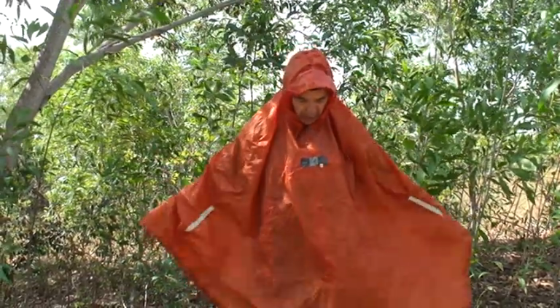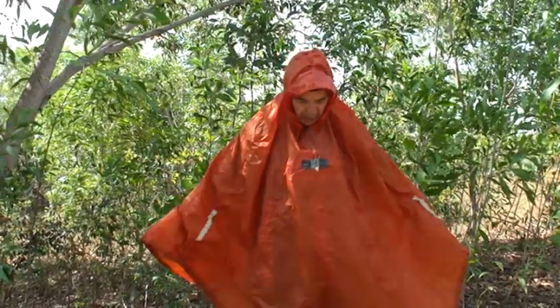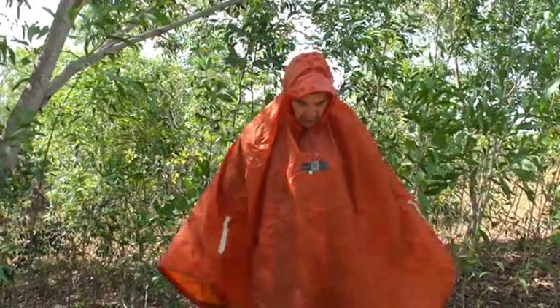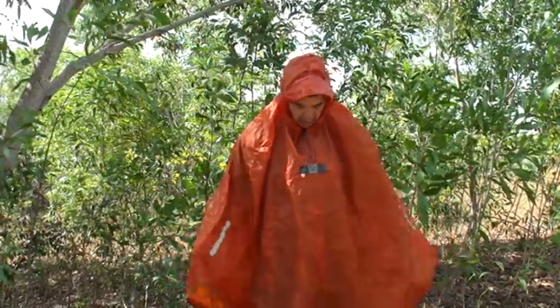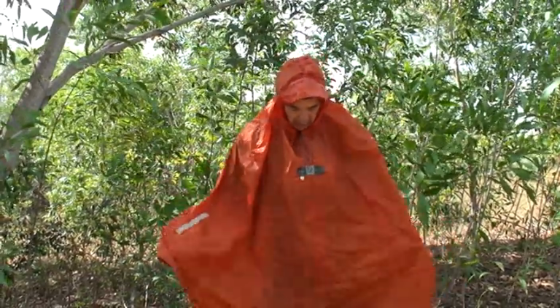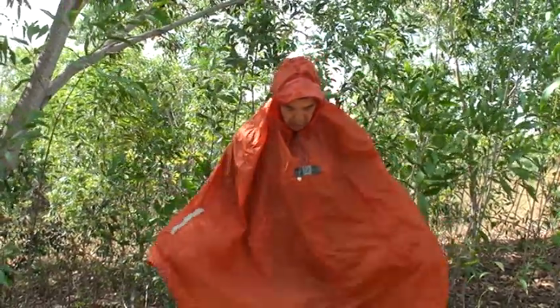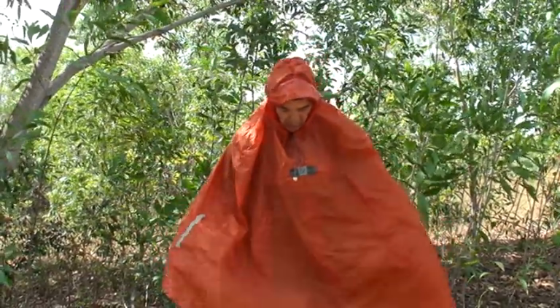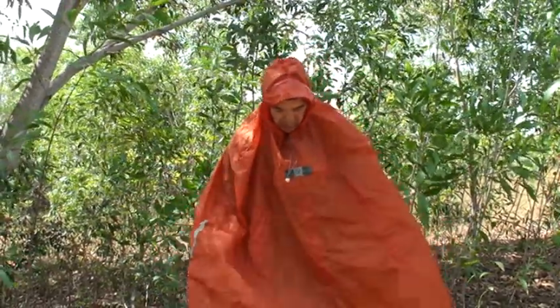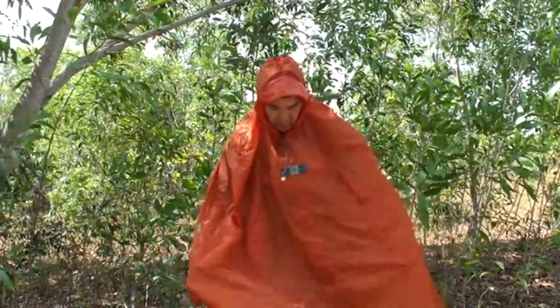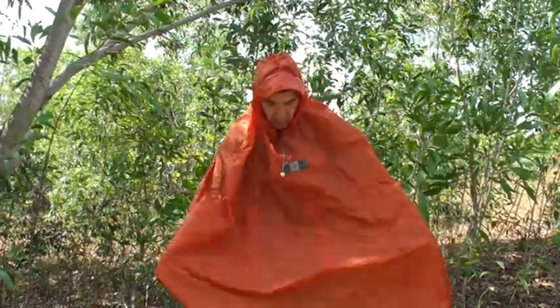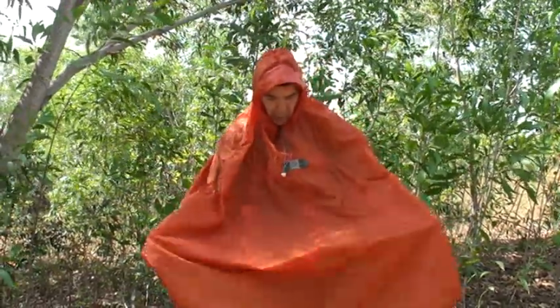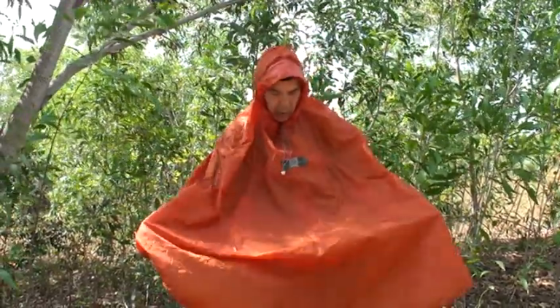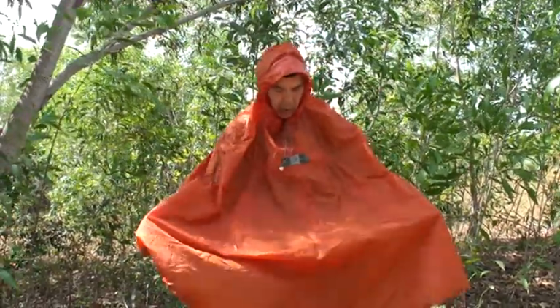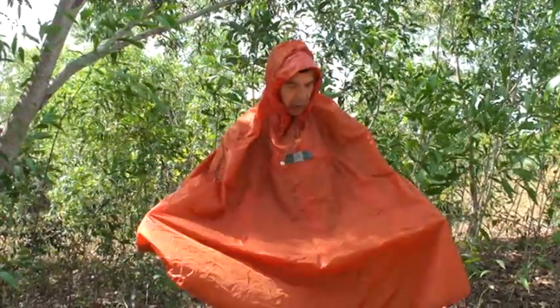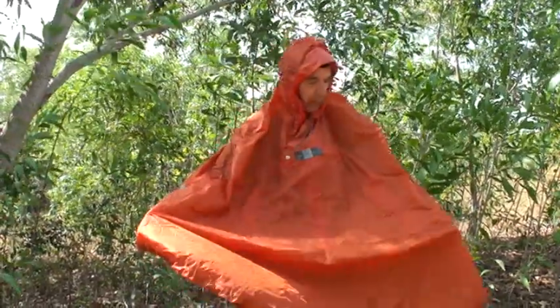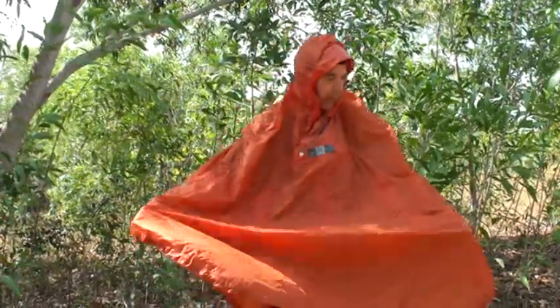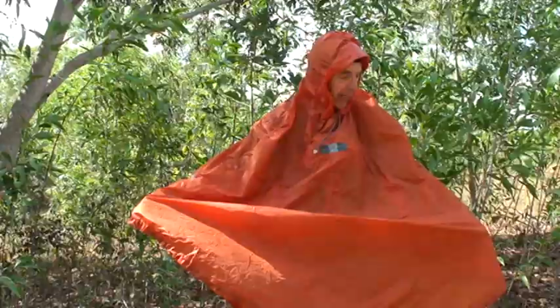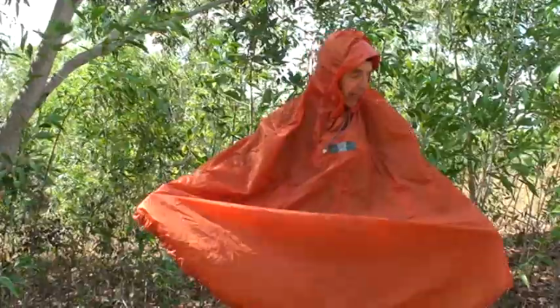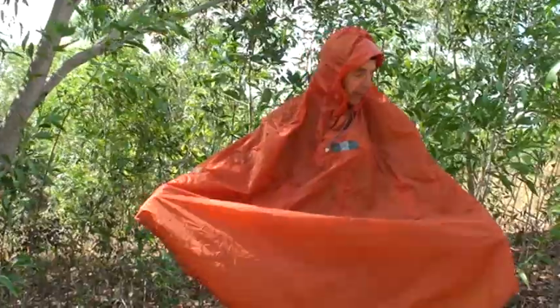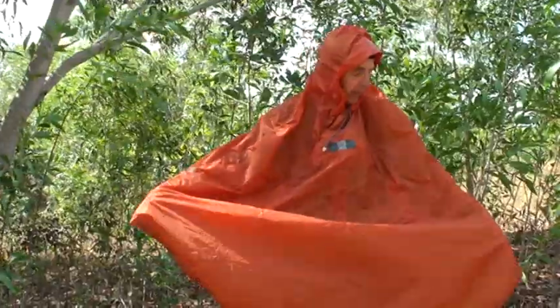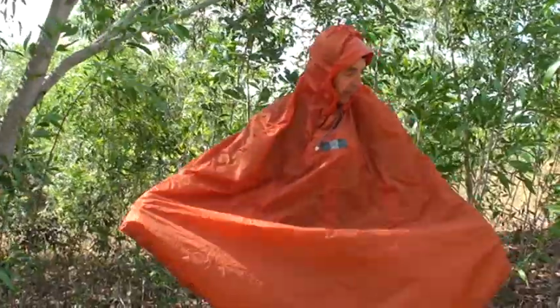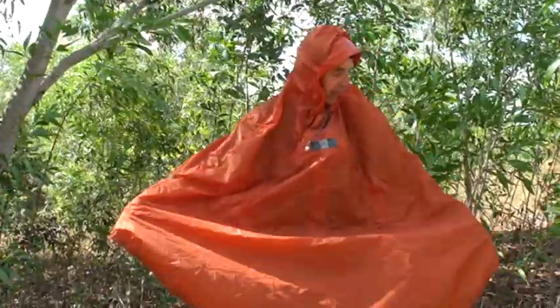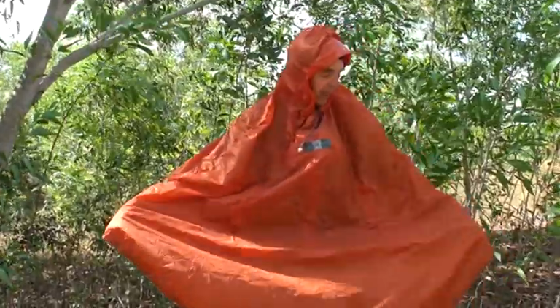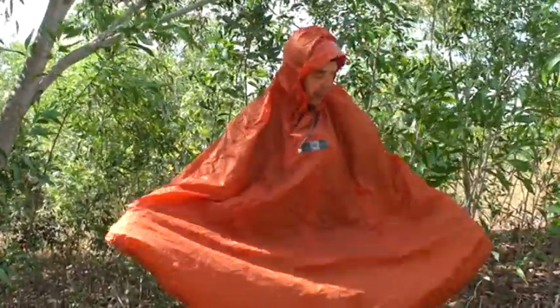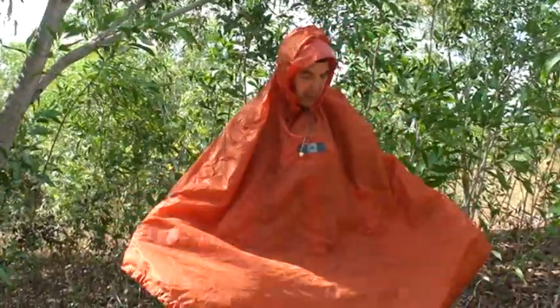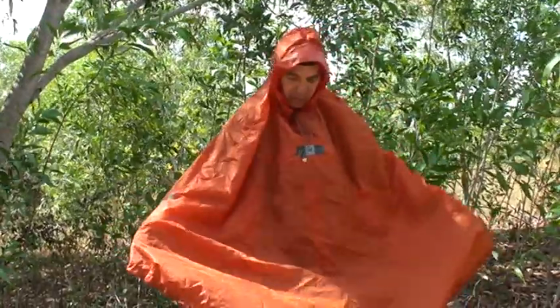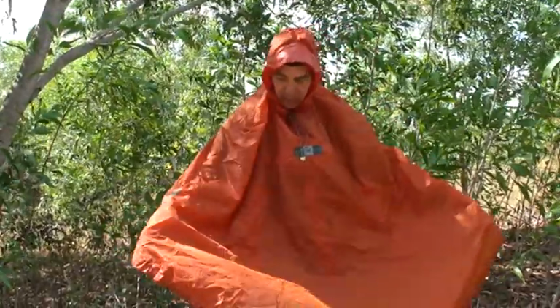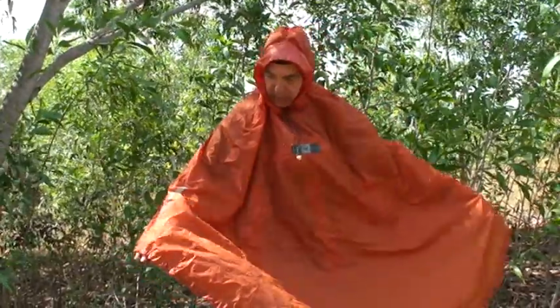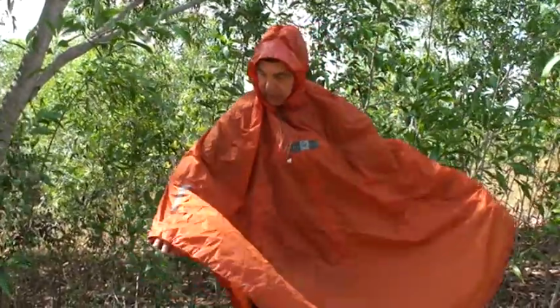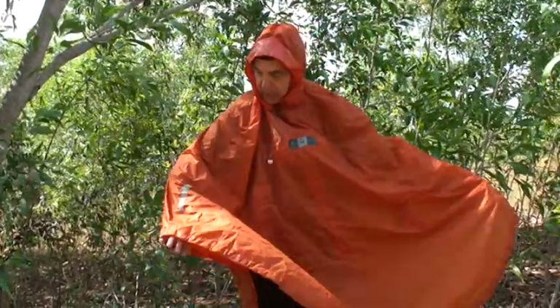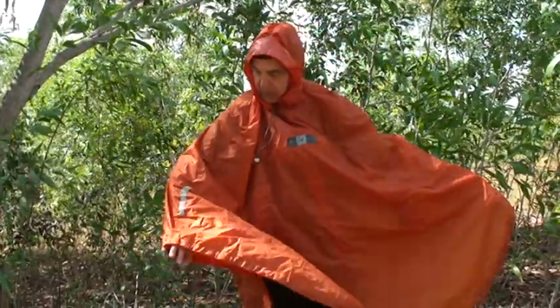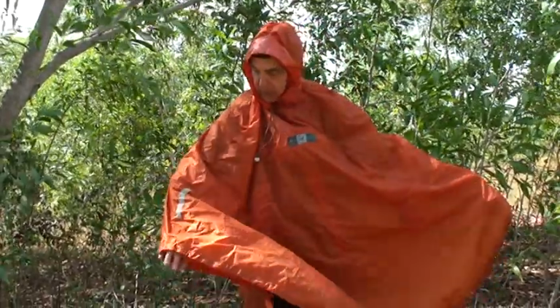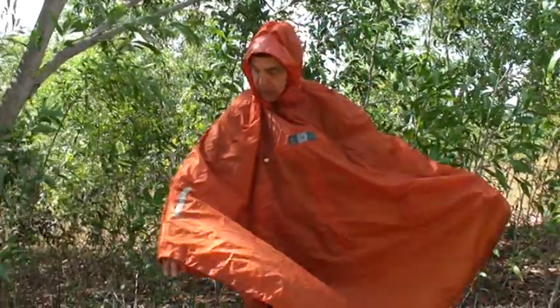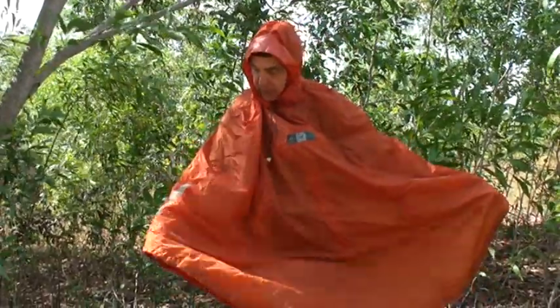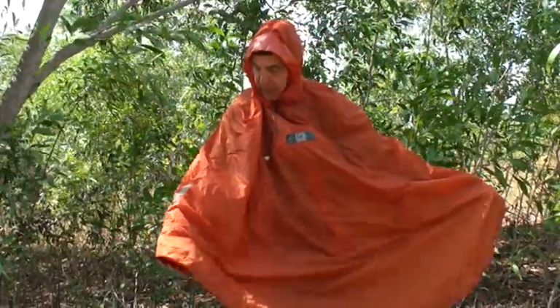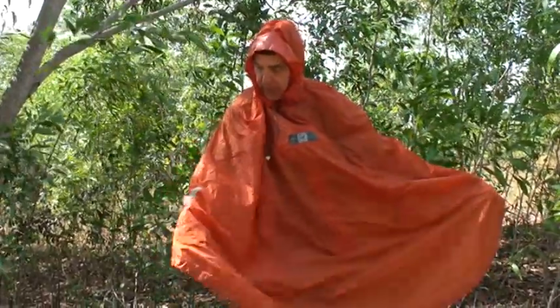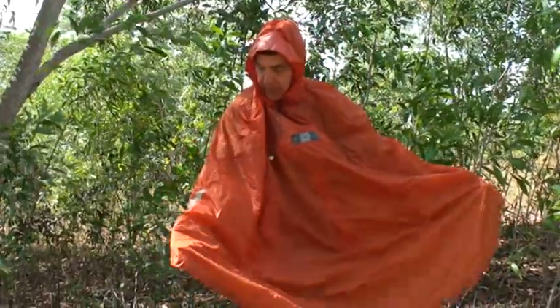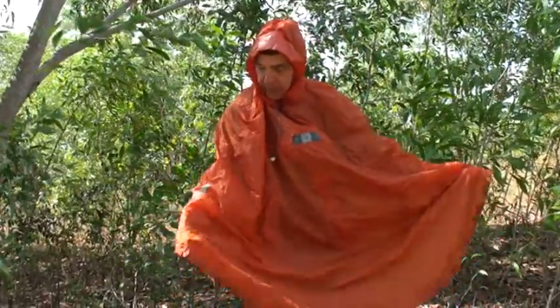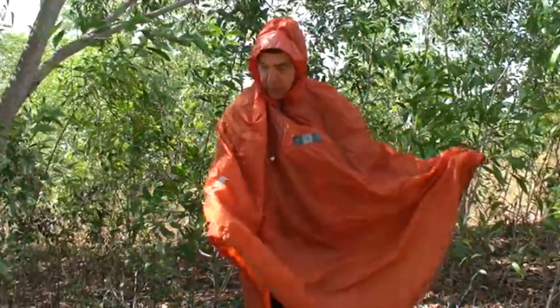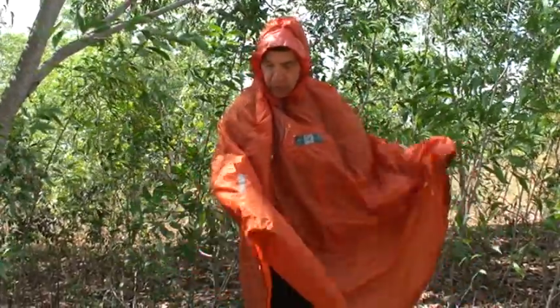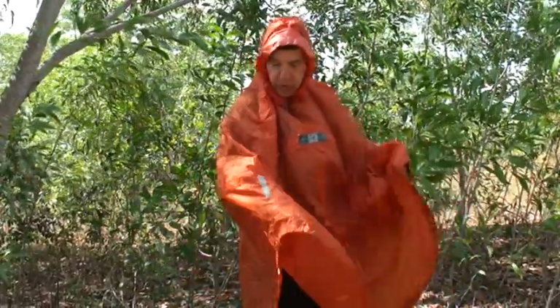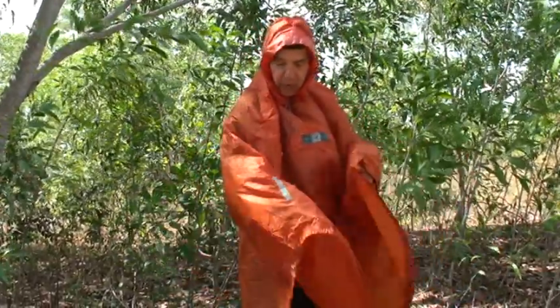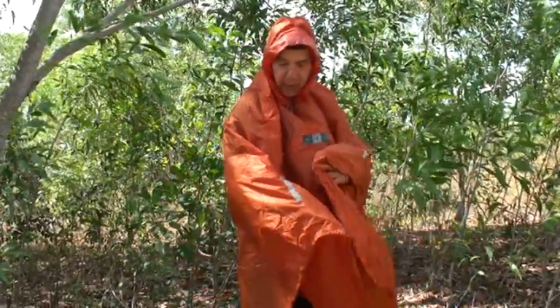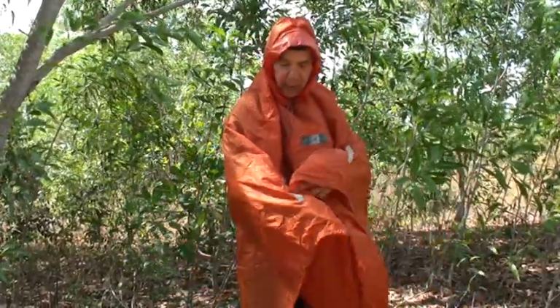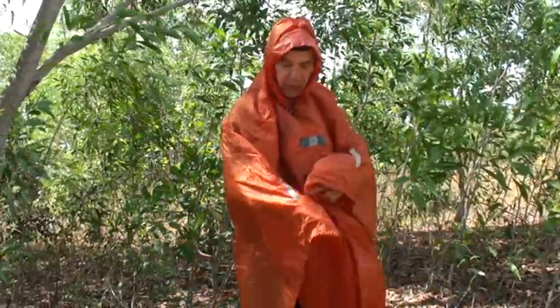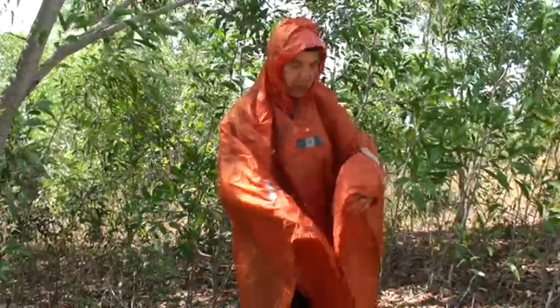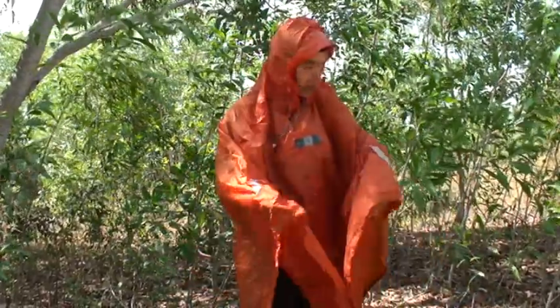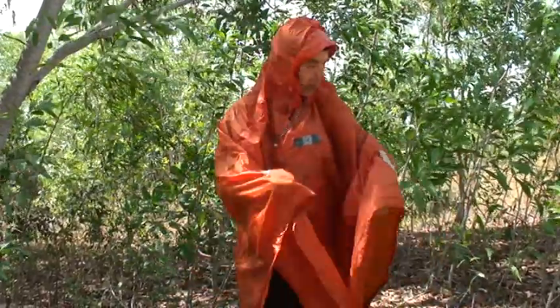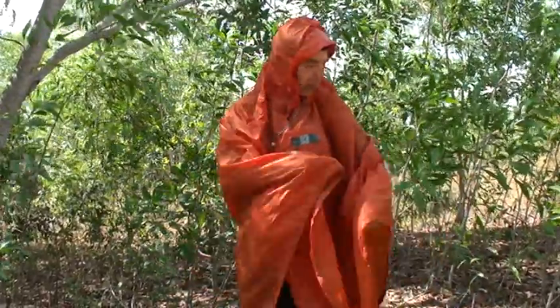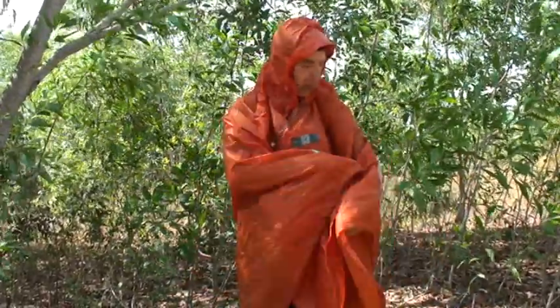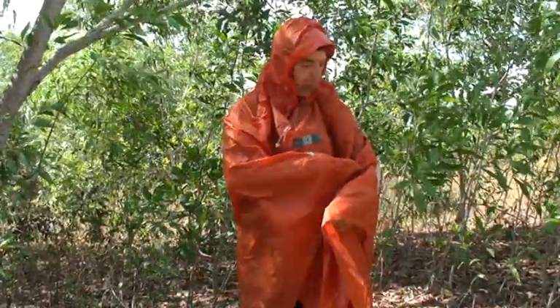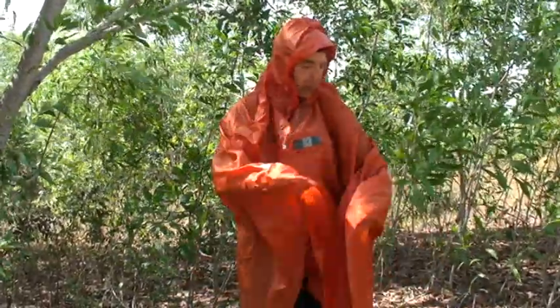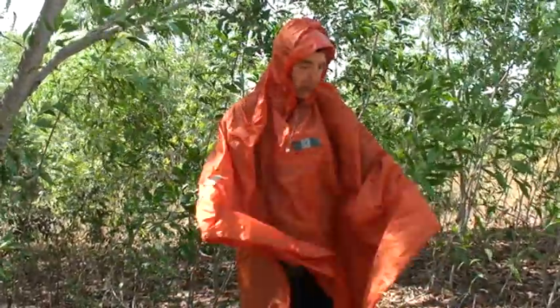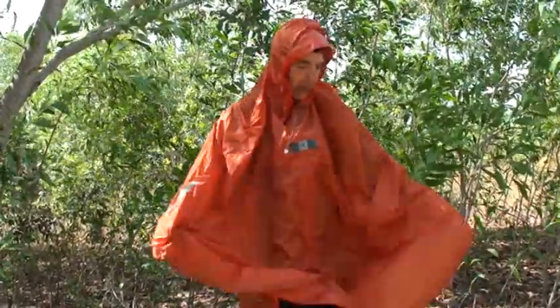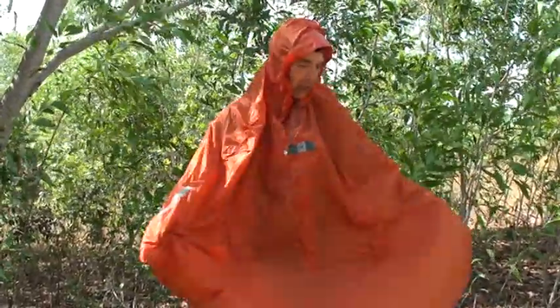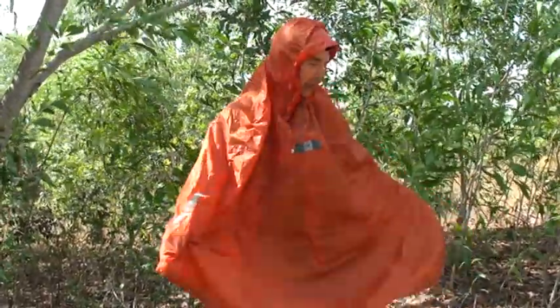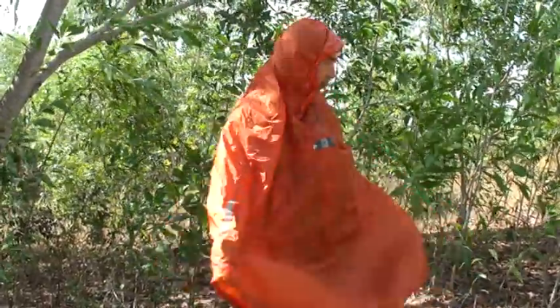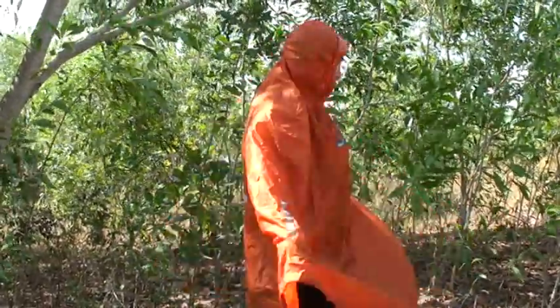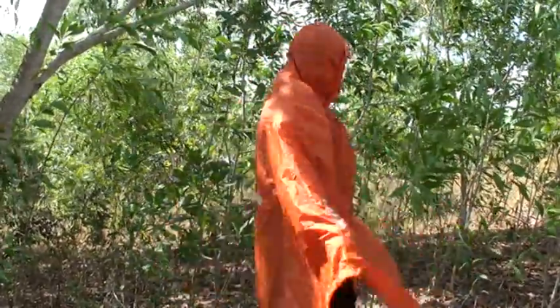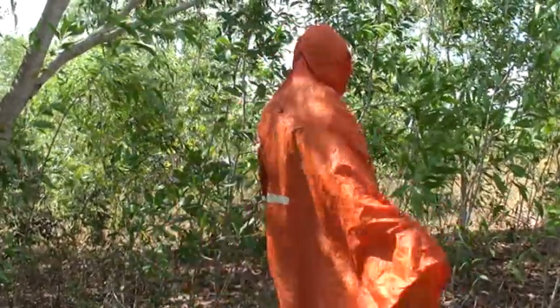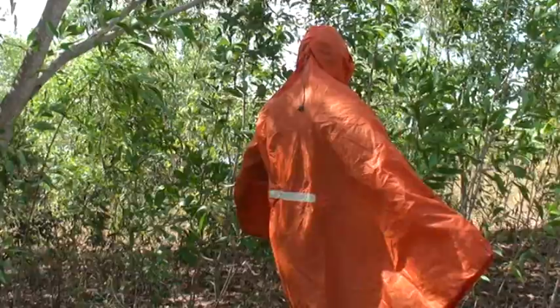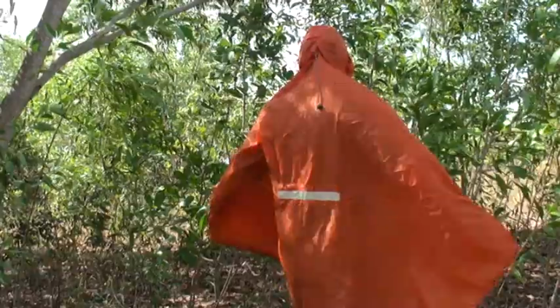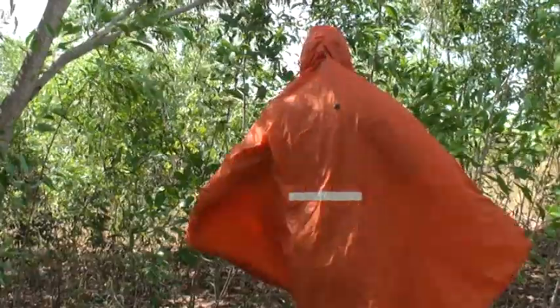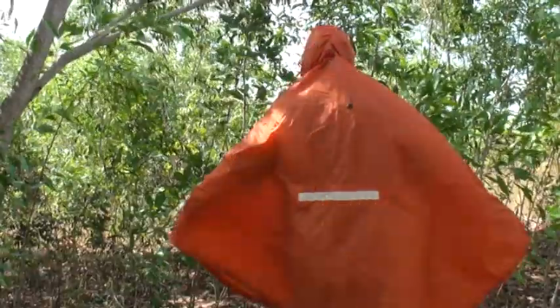When you are on the bike, it's important to have those reflectors on both sides and also on the back.